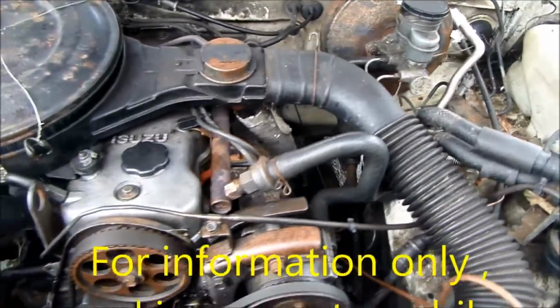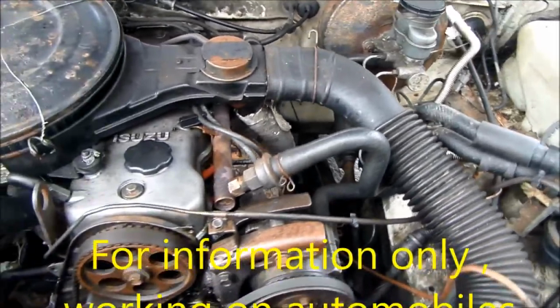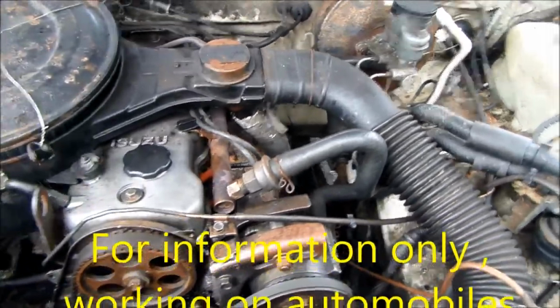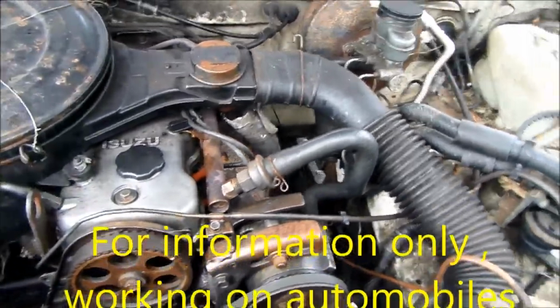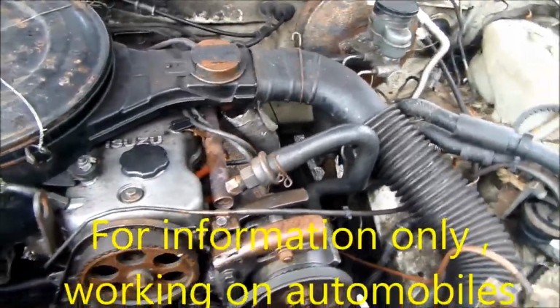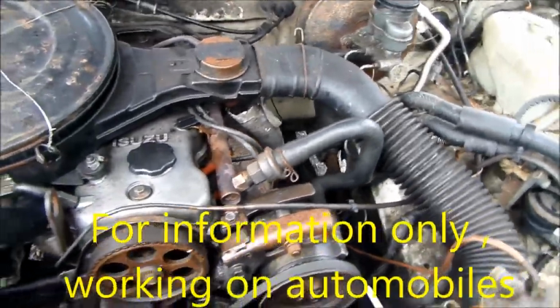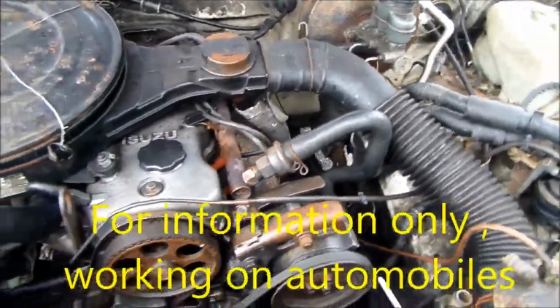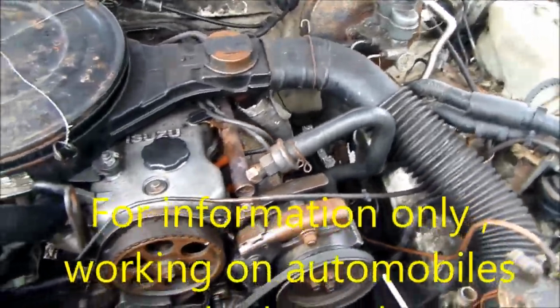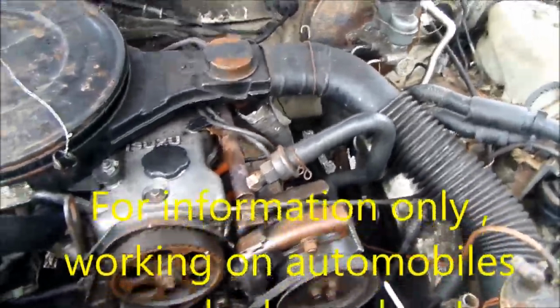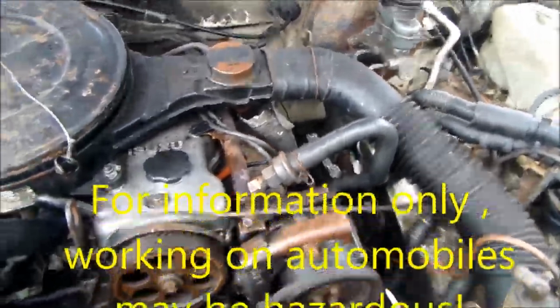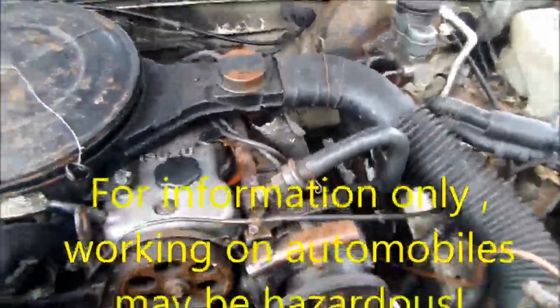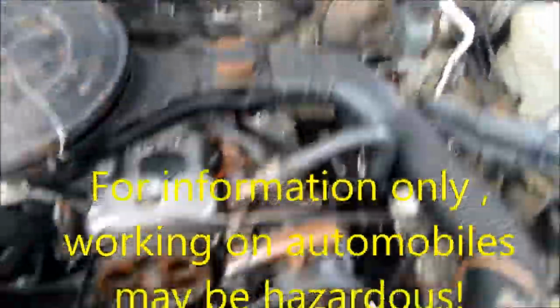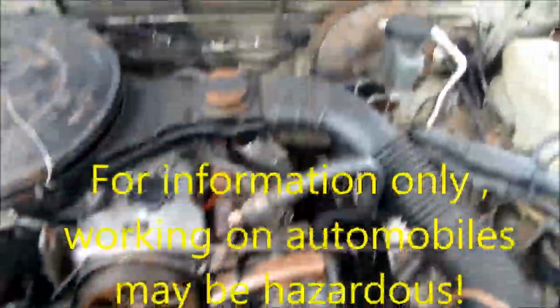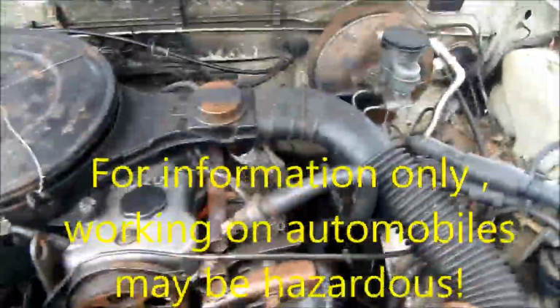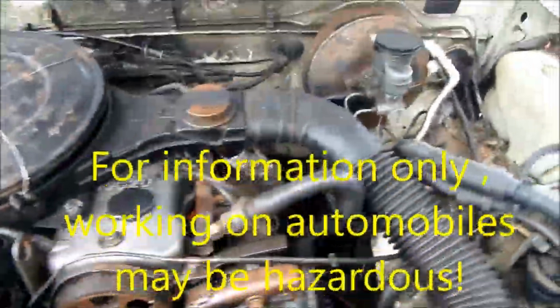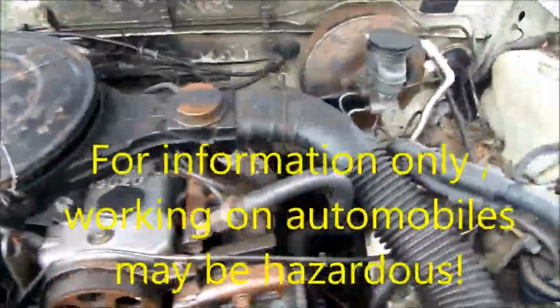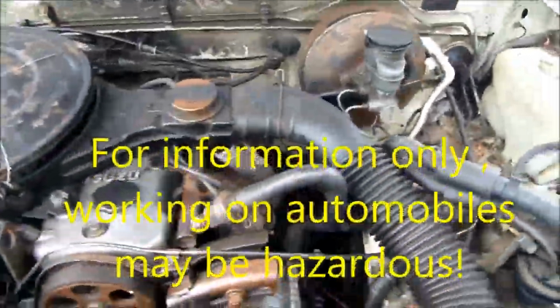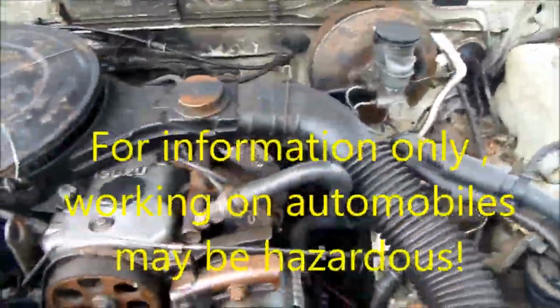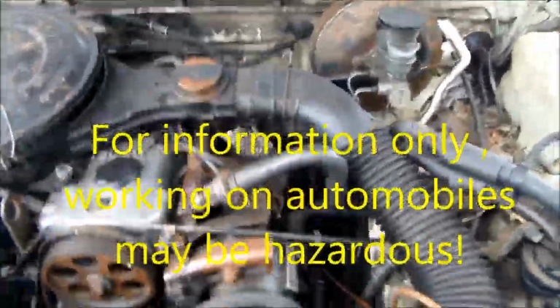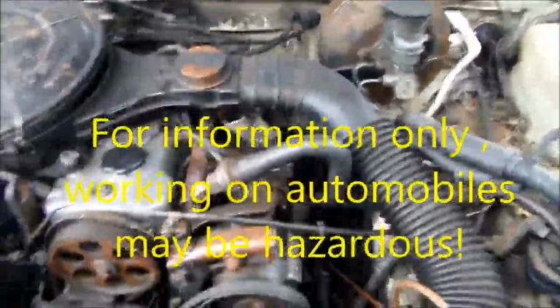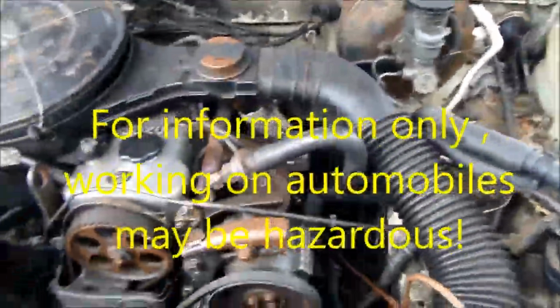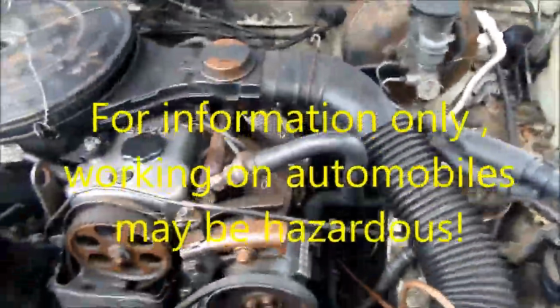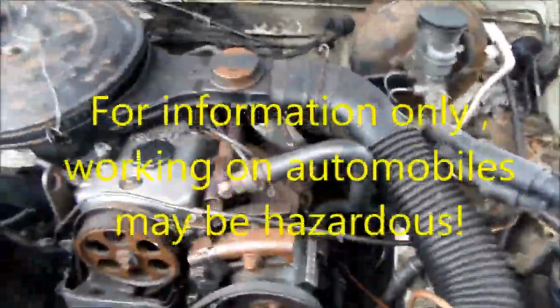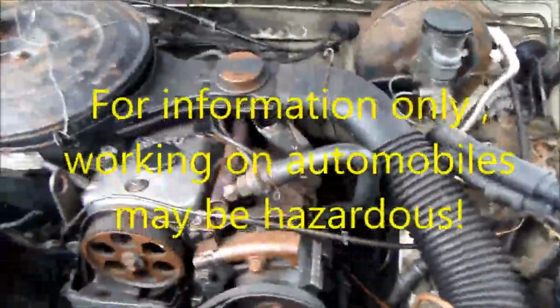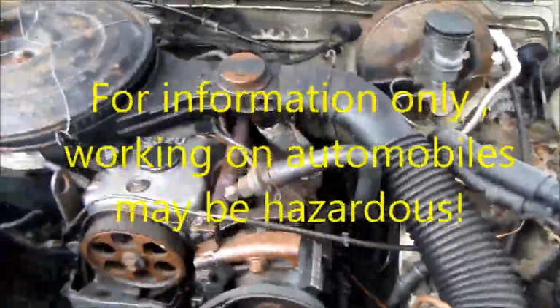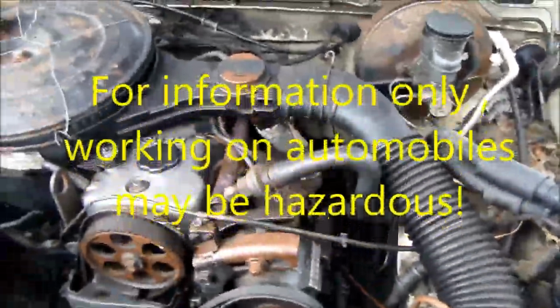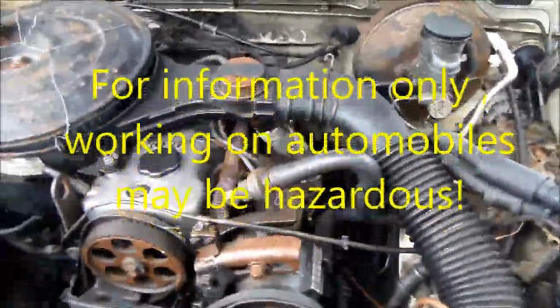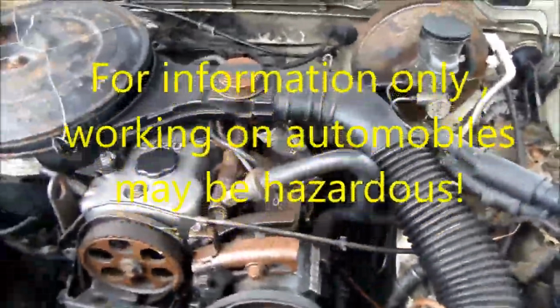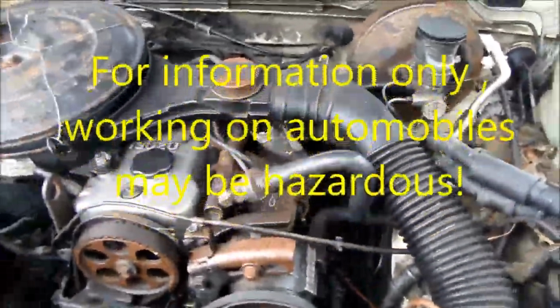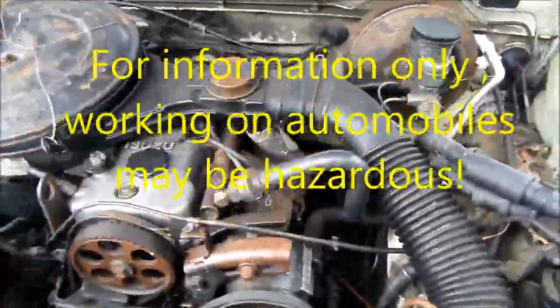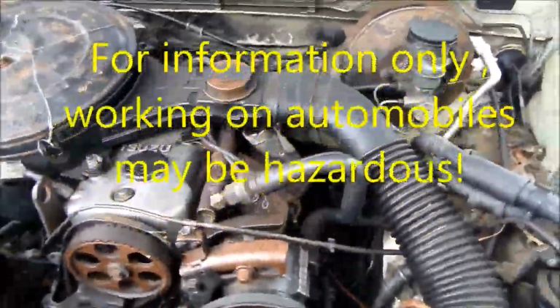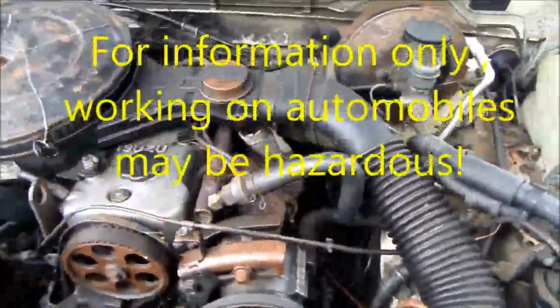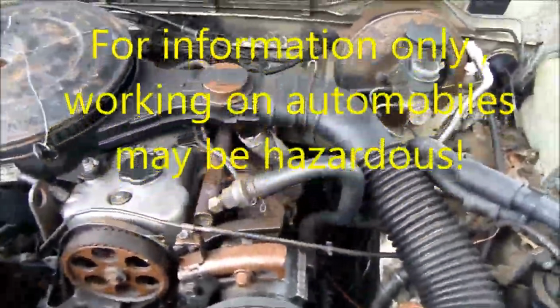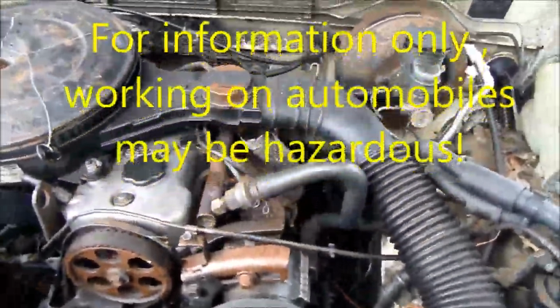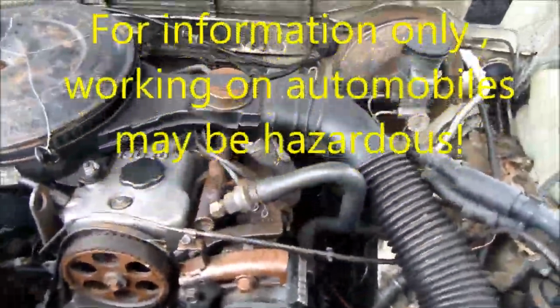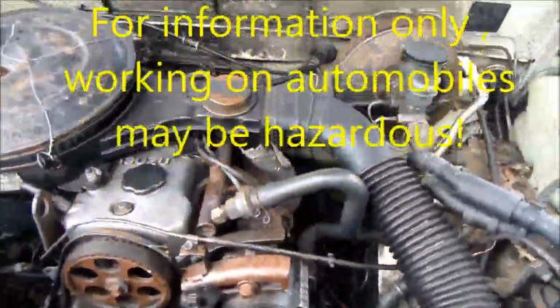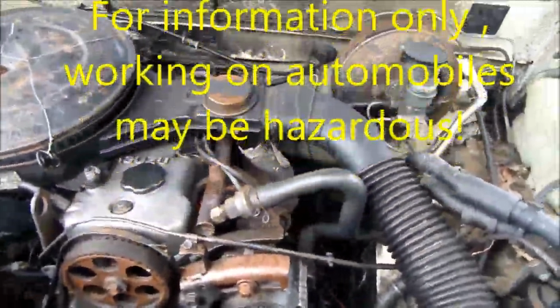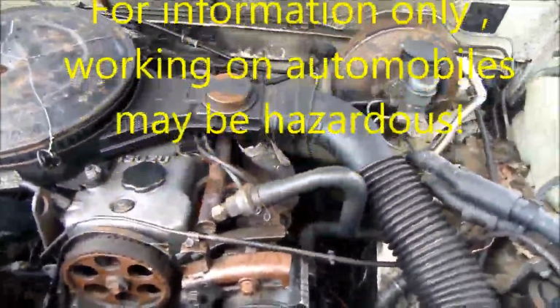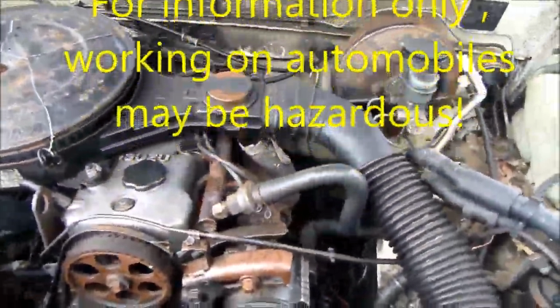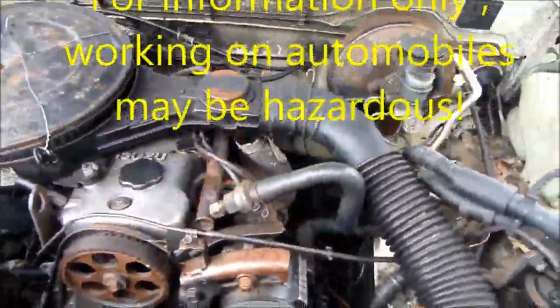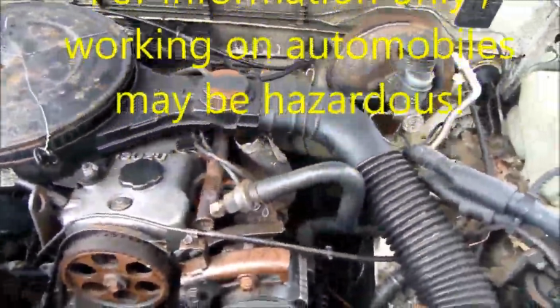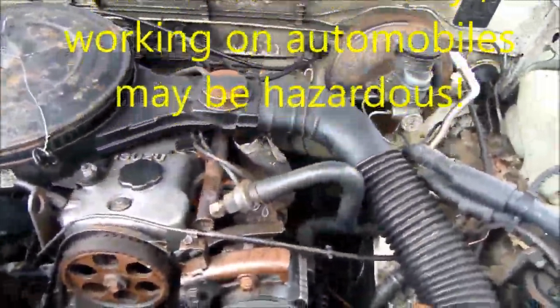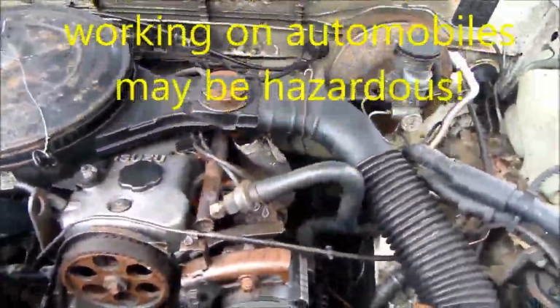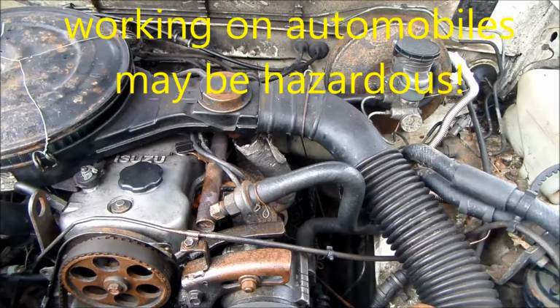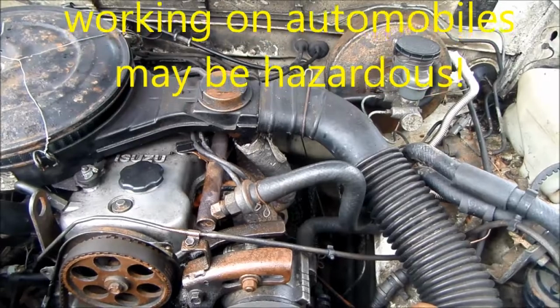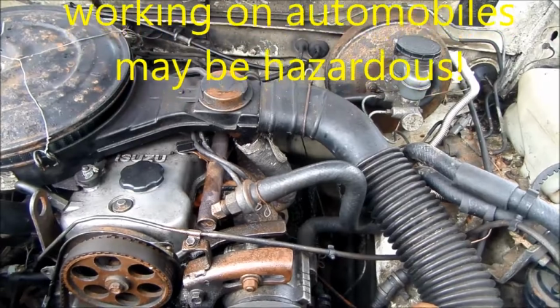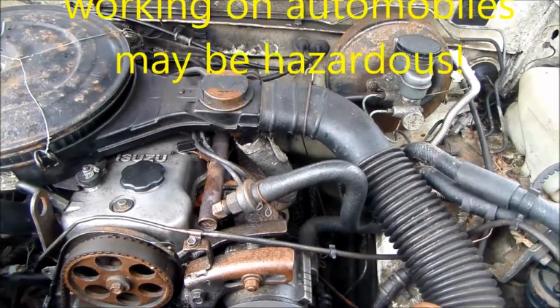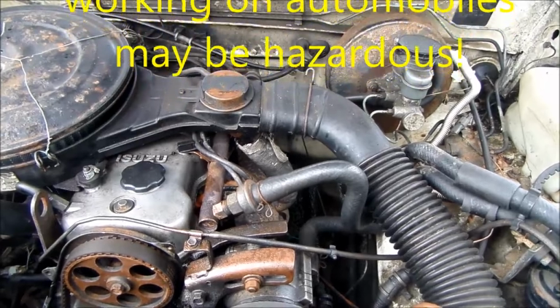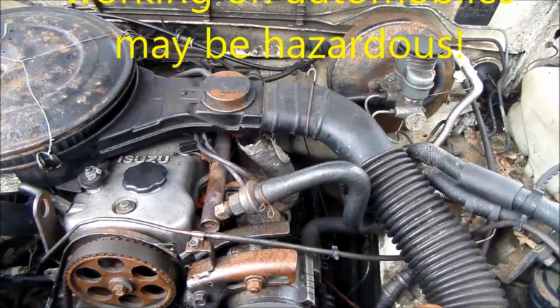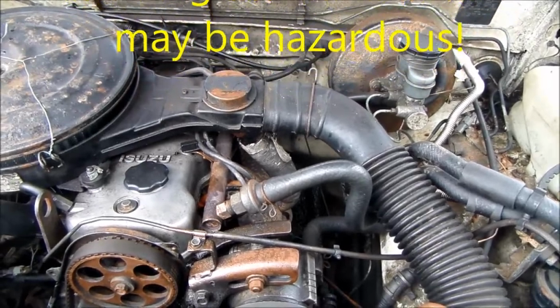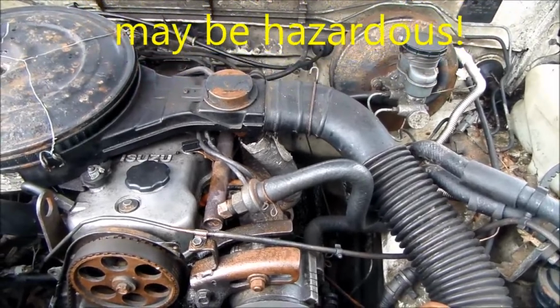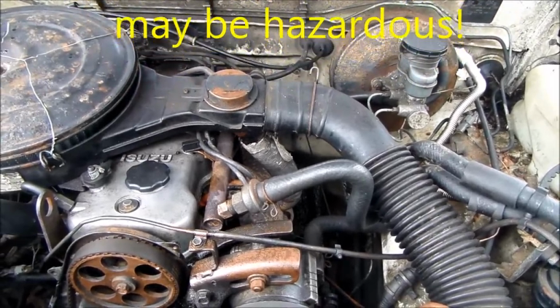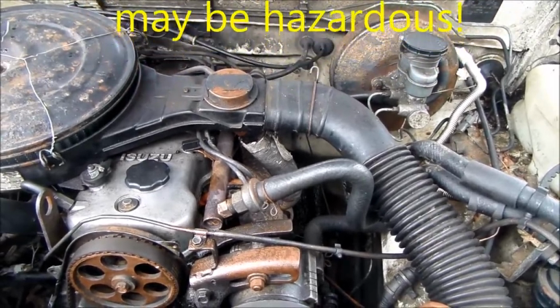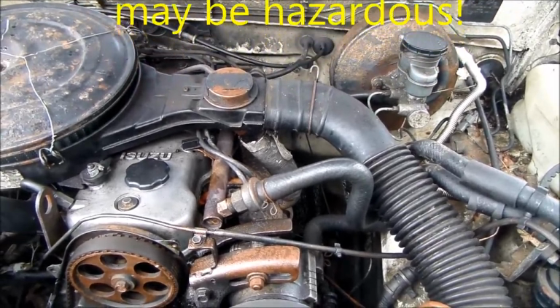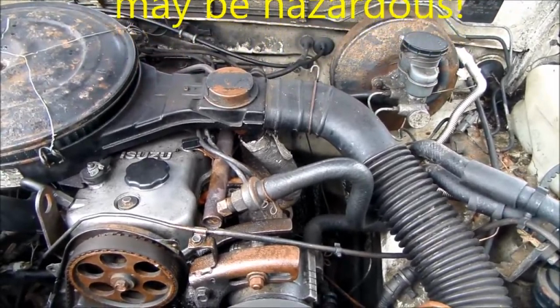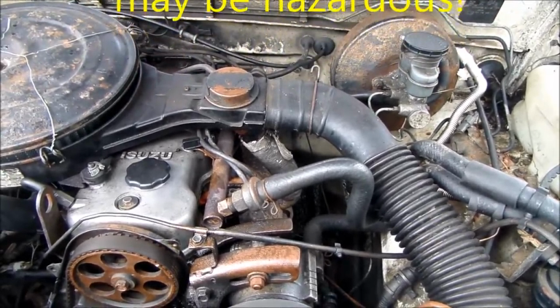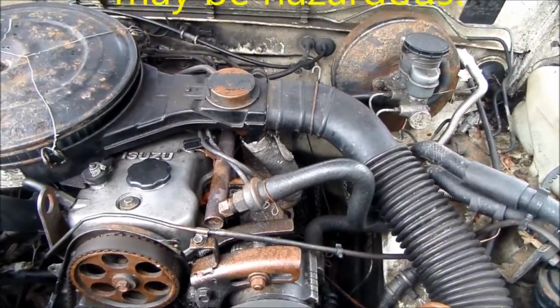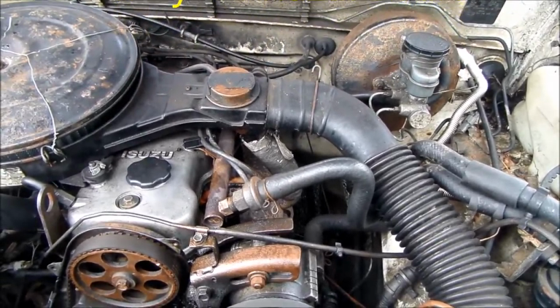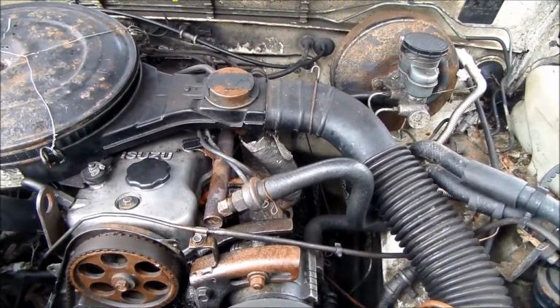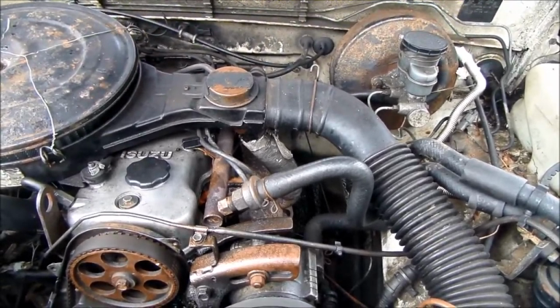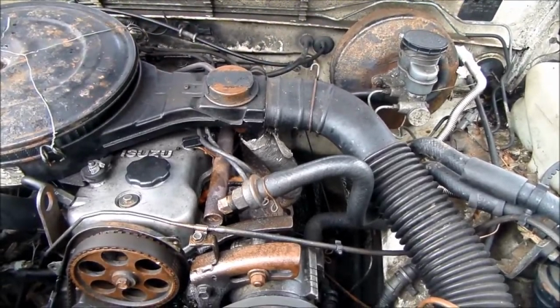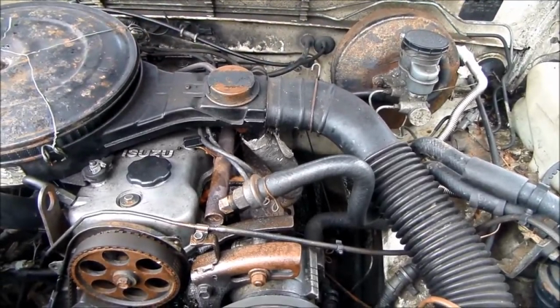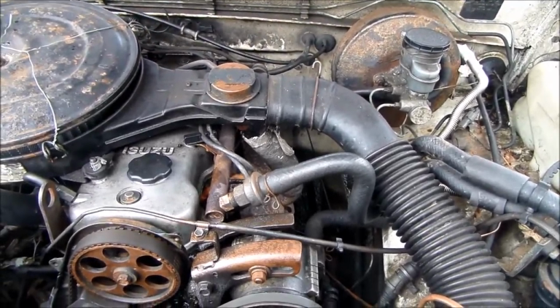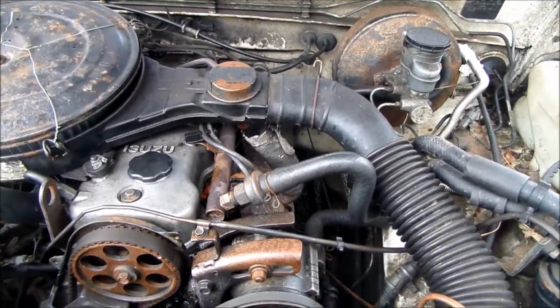Hey, it's Bill the Handyman up here in Northern California. How are y'all doing today? Today I'm going to talk about brakes.